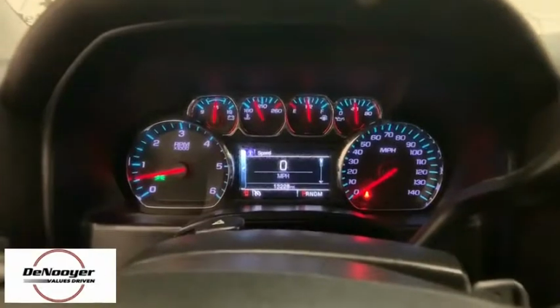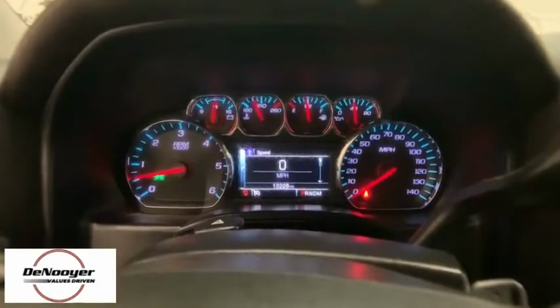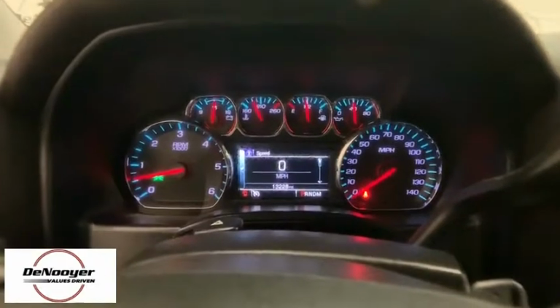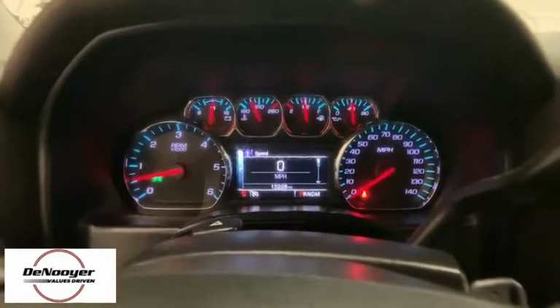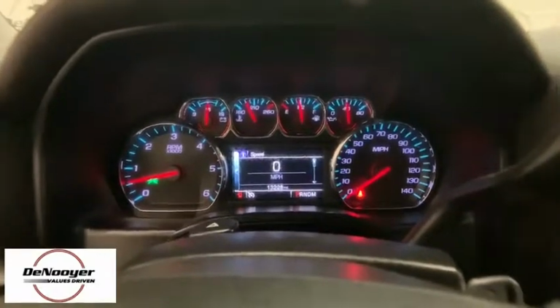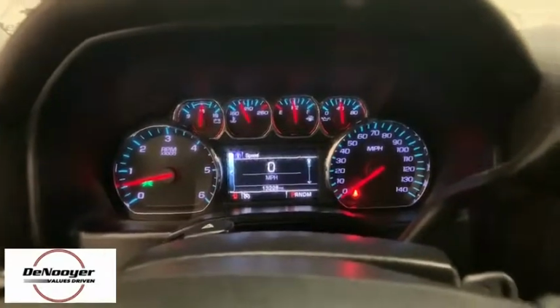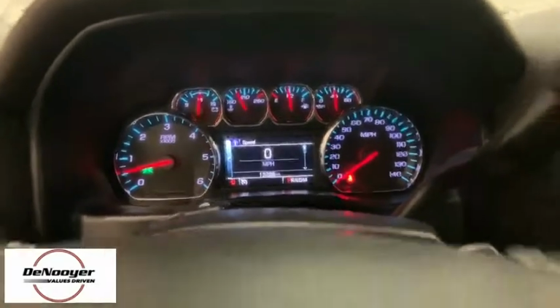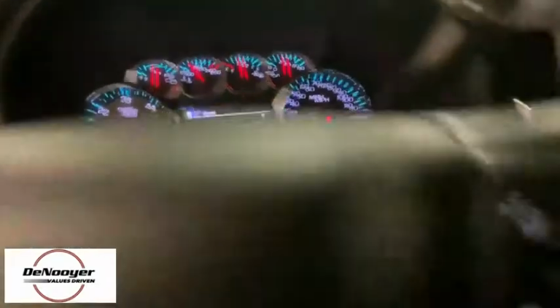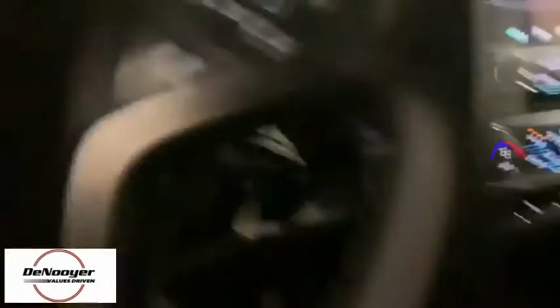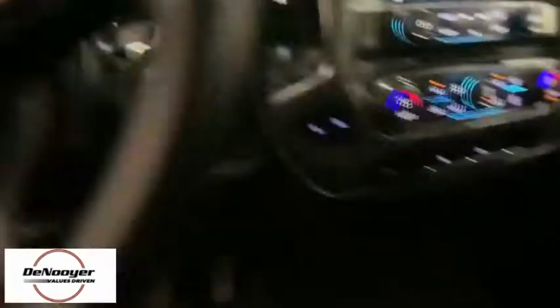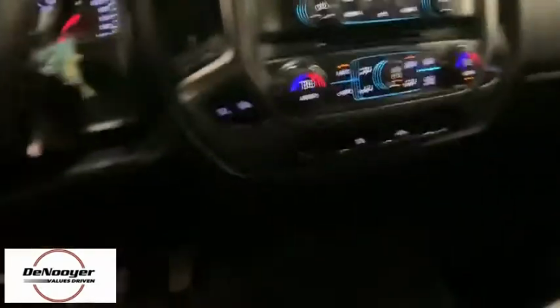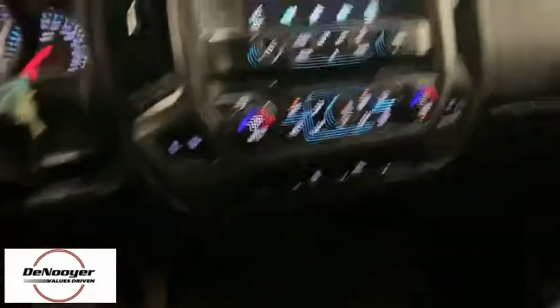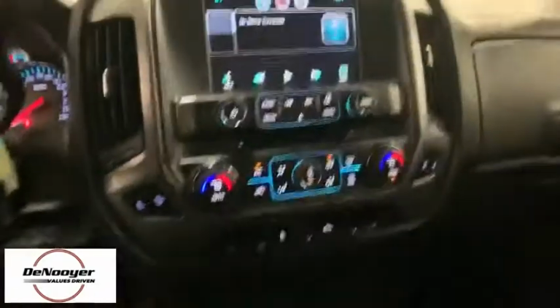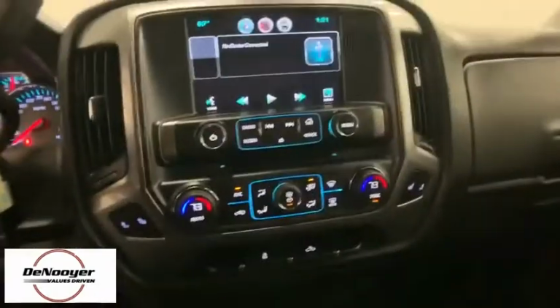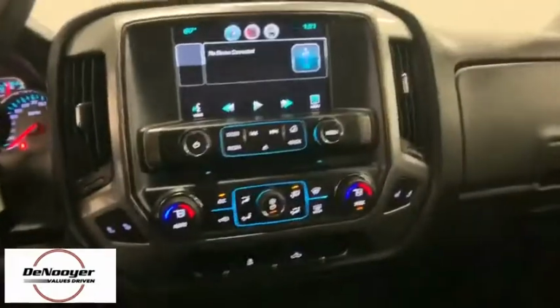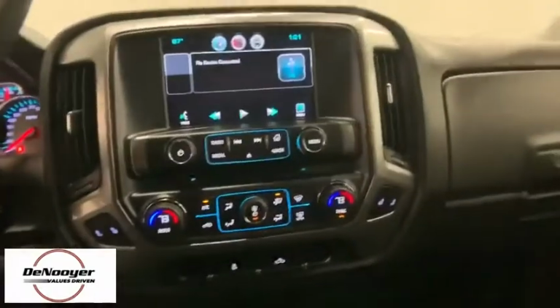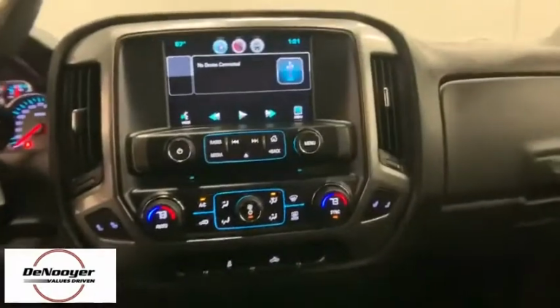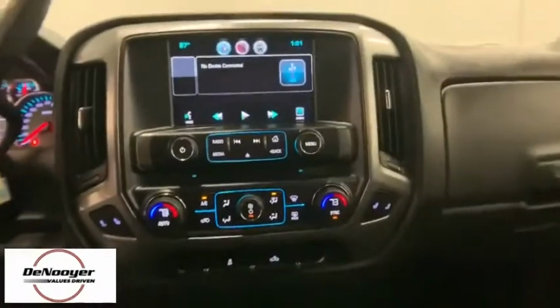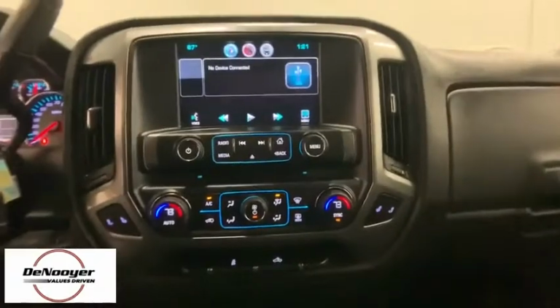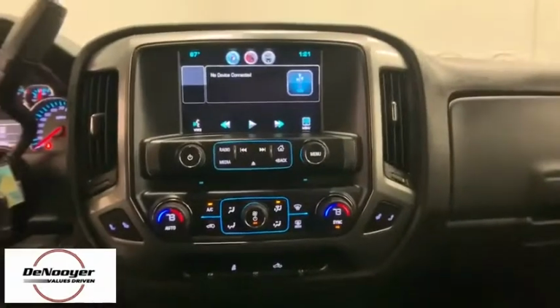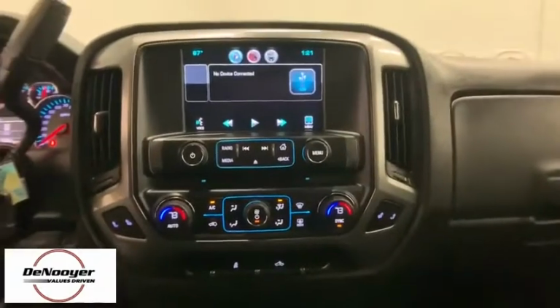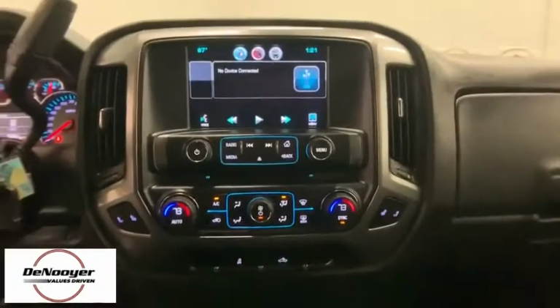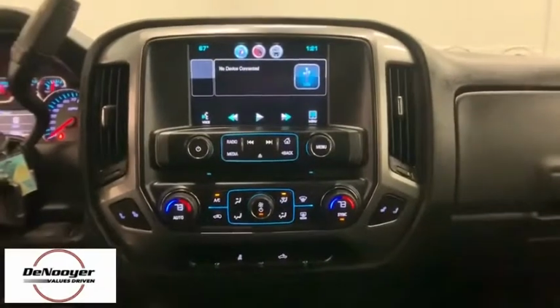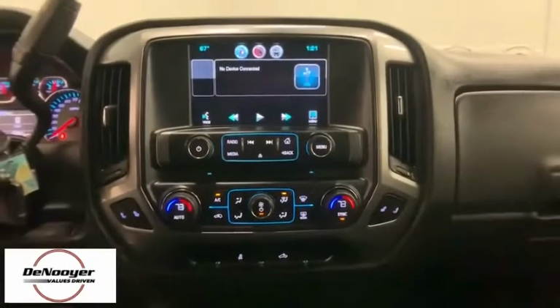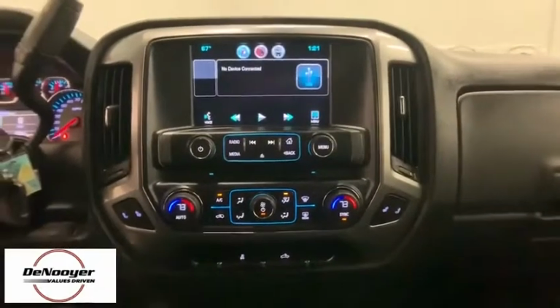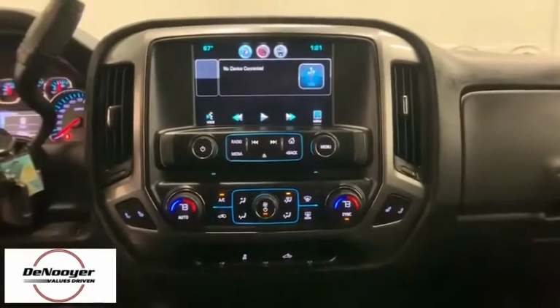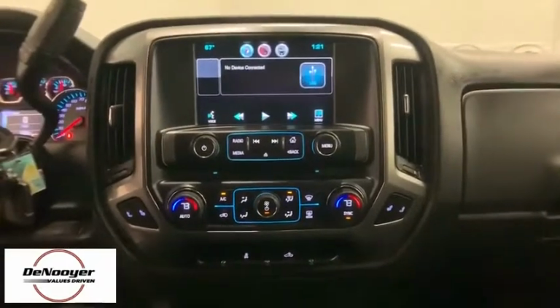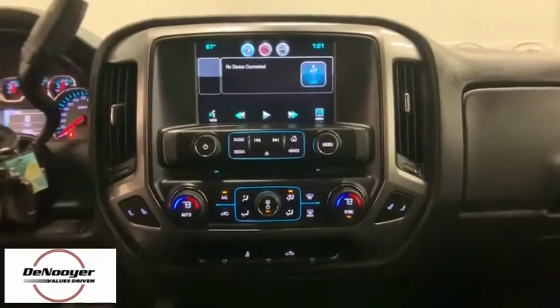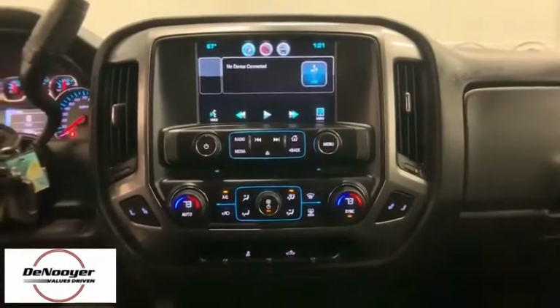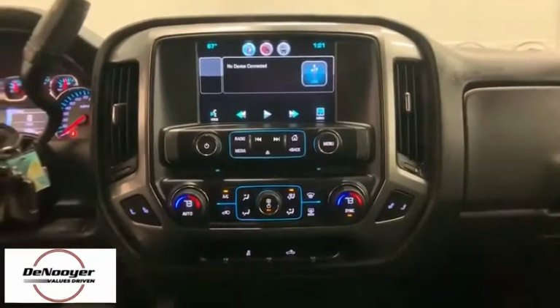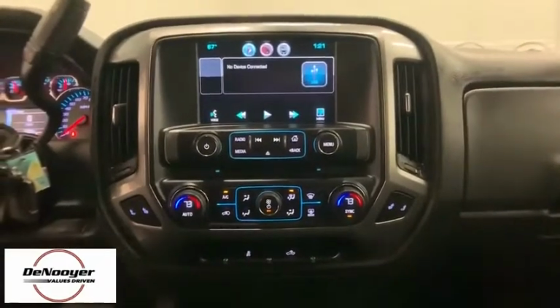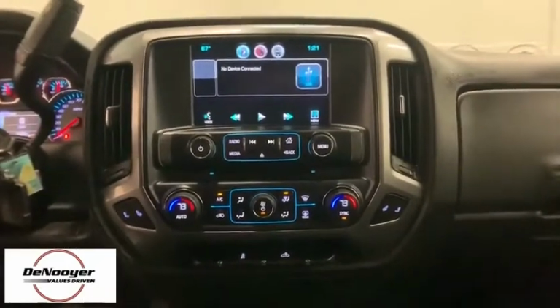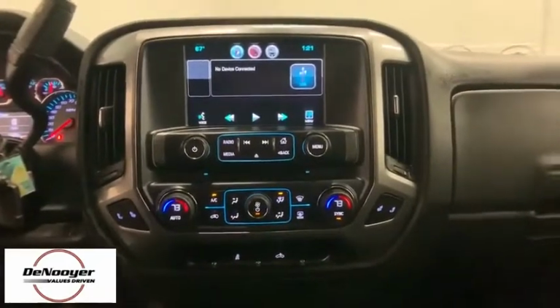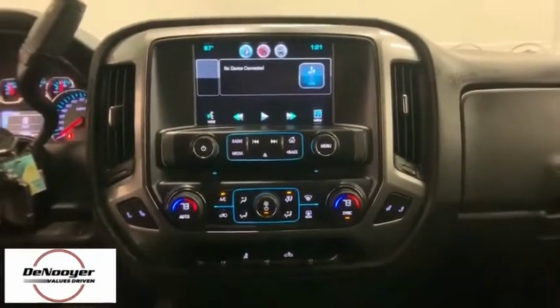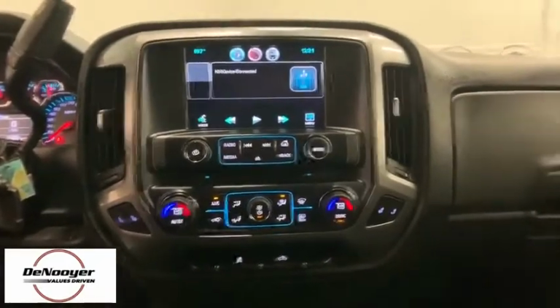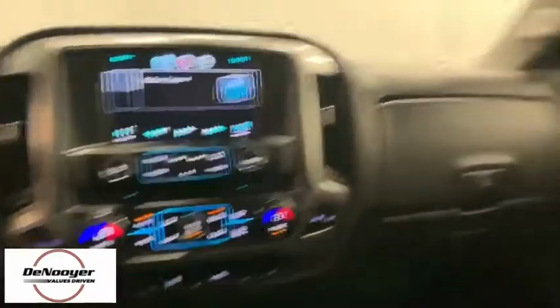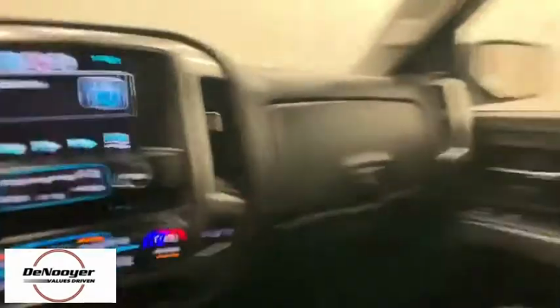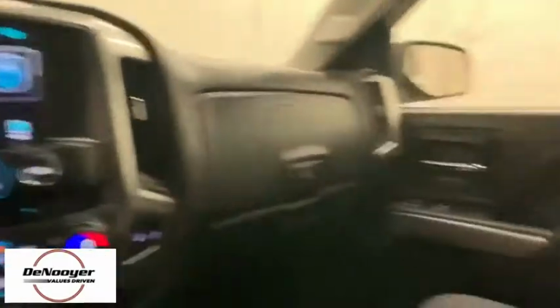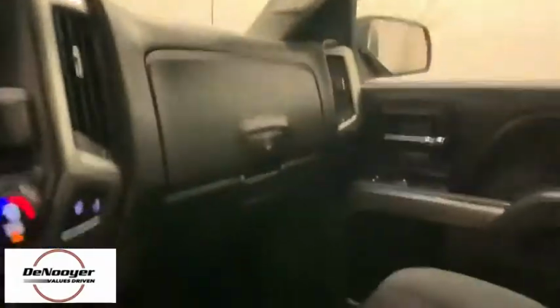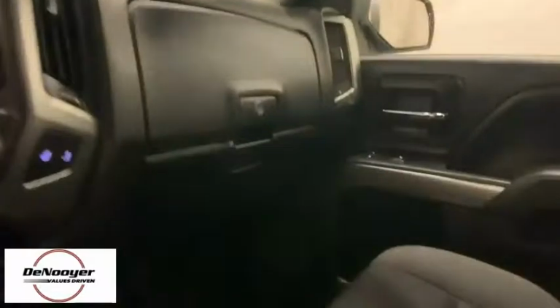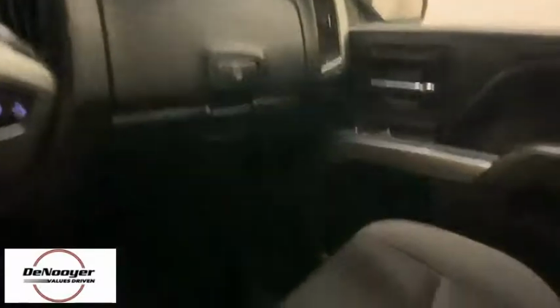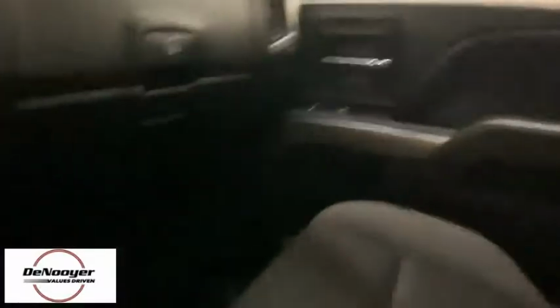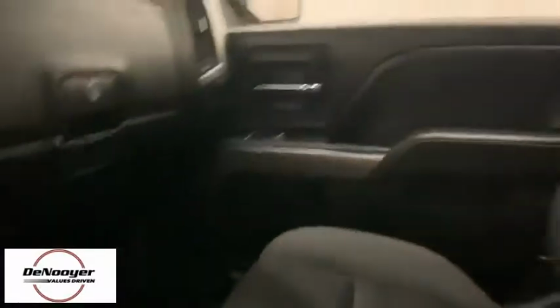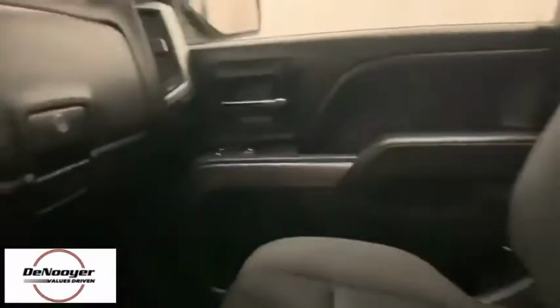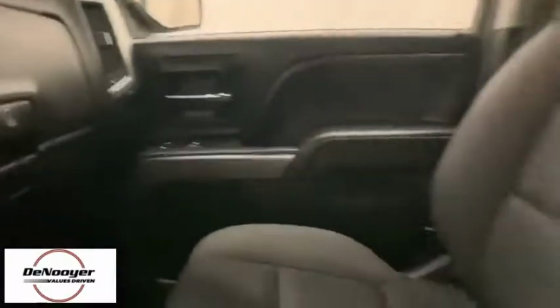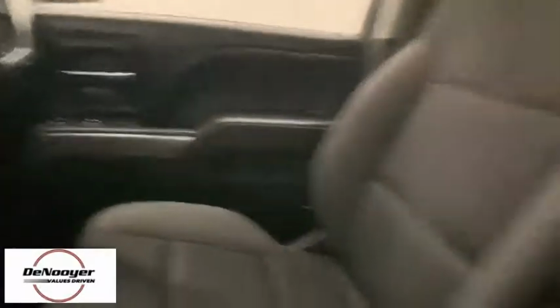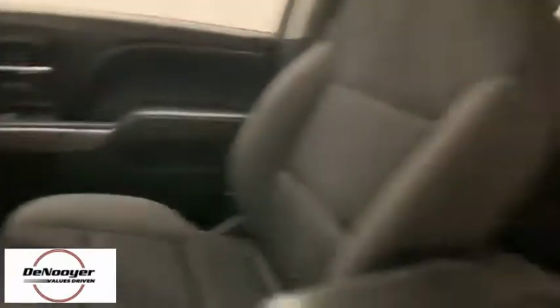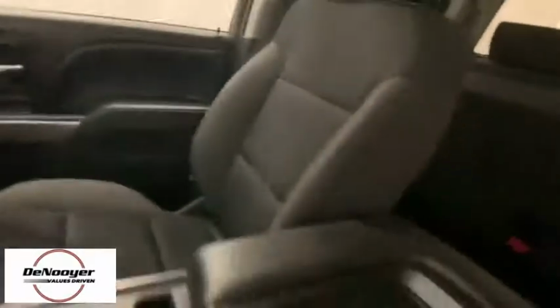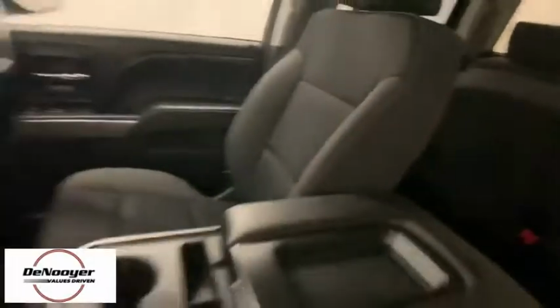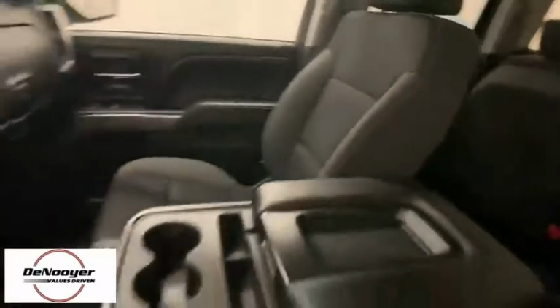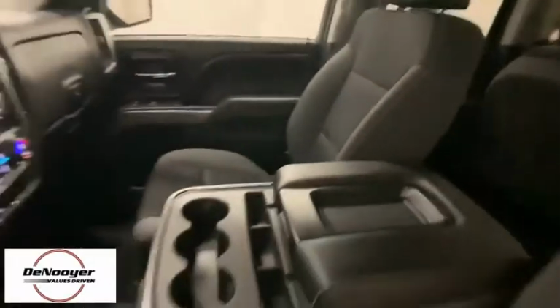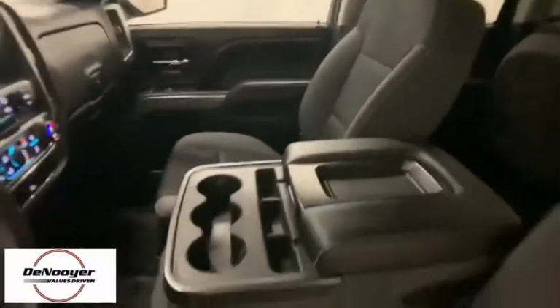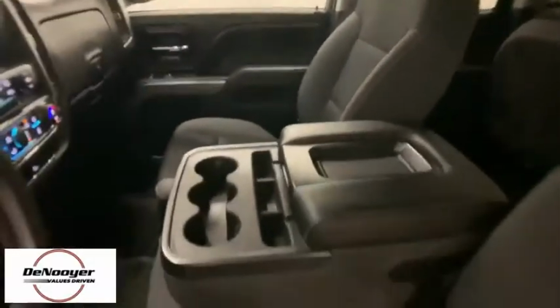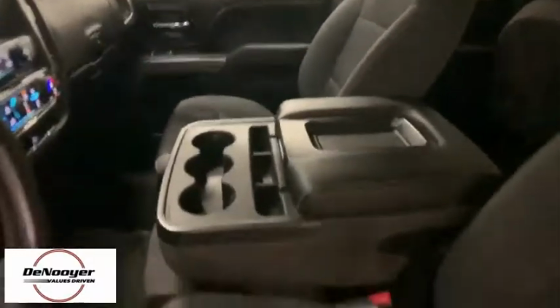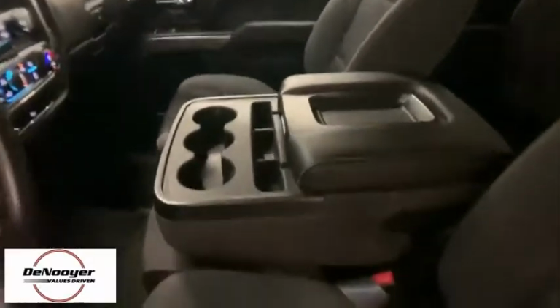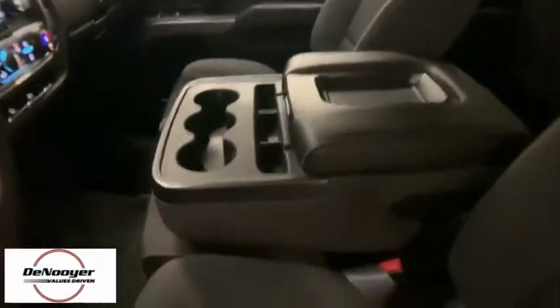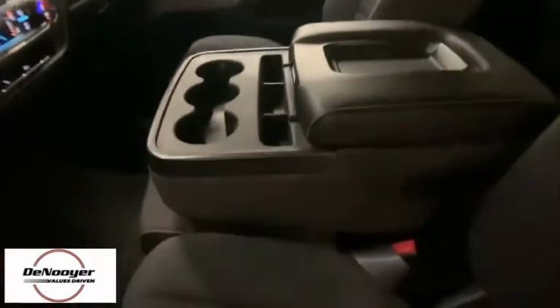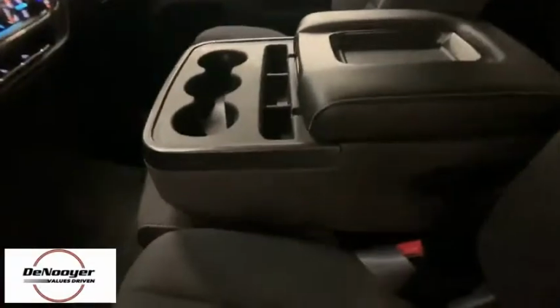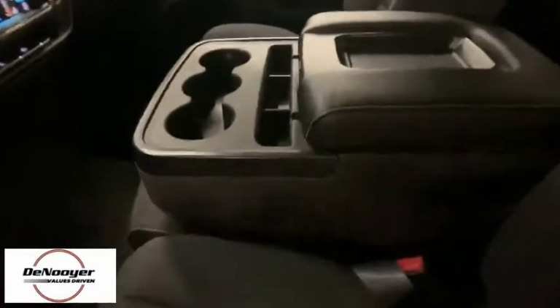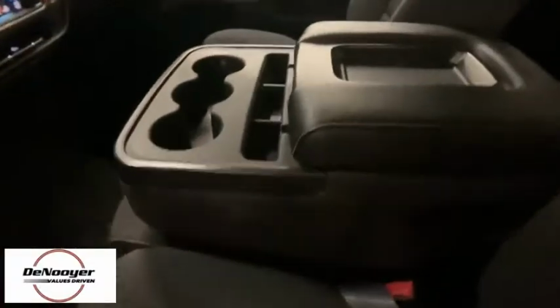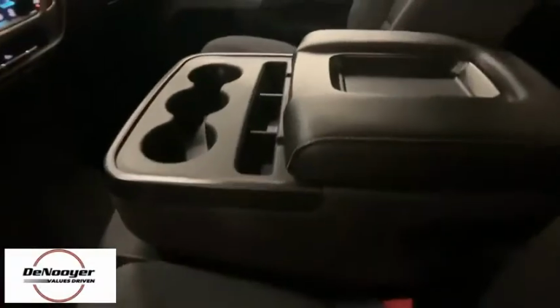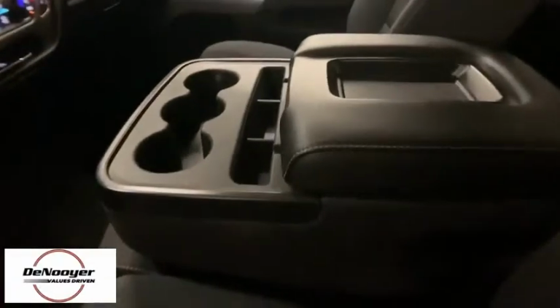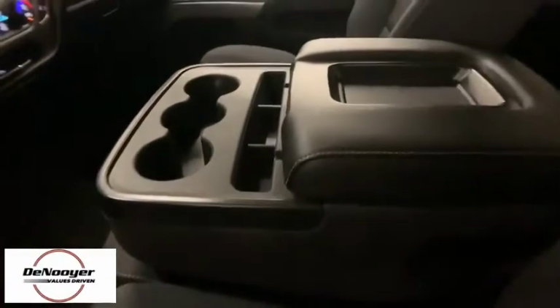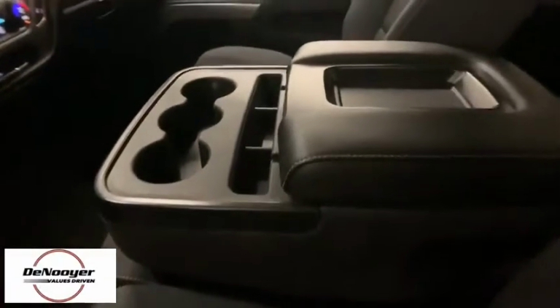Overhead console, panic alarm, tachometer, brake assist, remote keyless entry, front reading lamps, cloth seat trim.